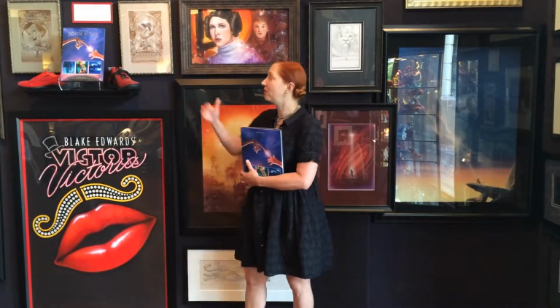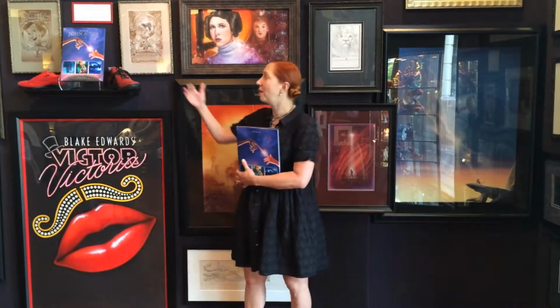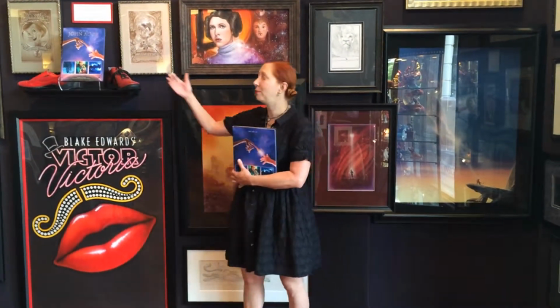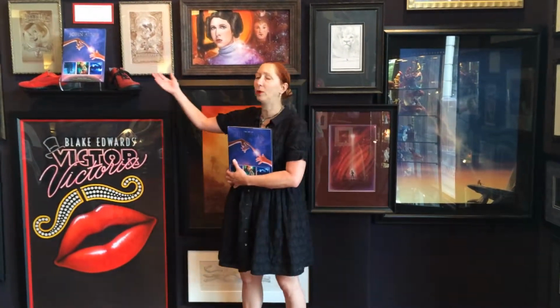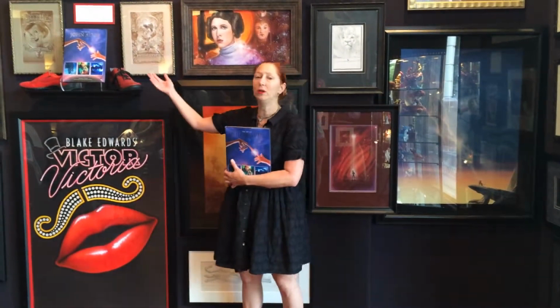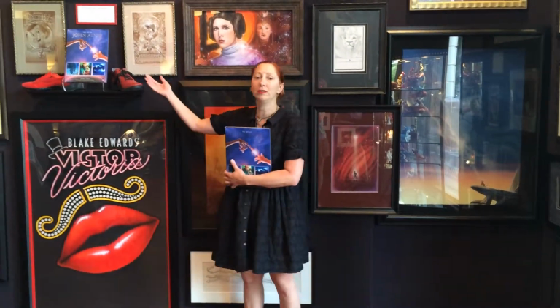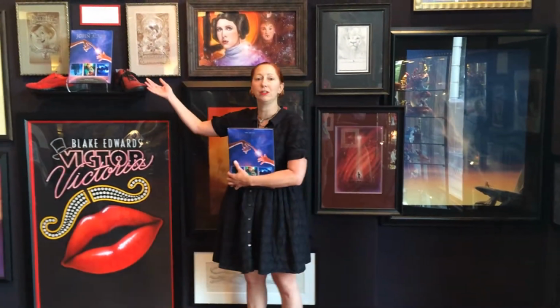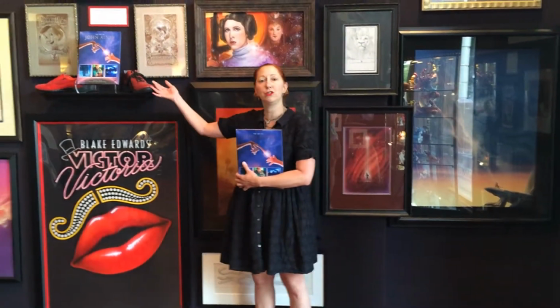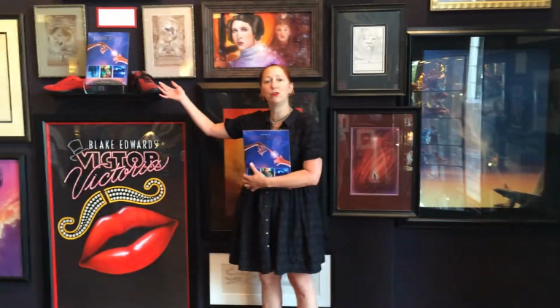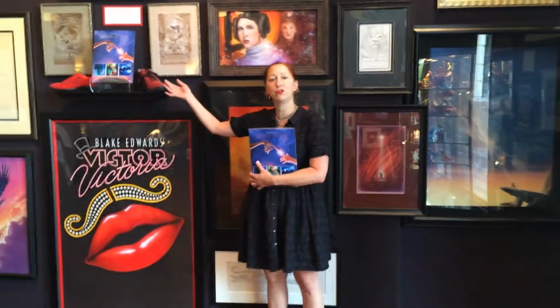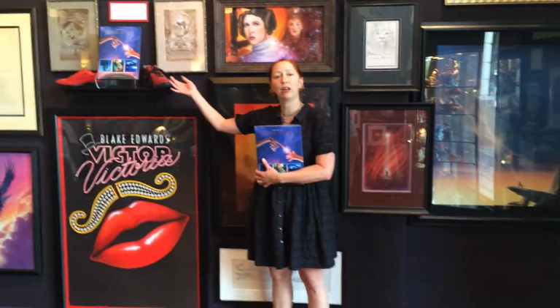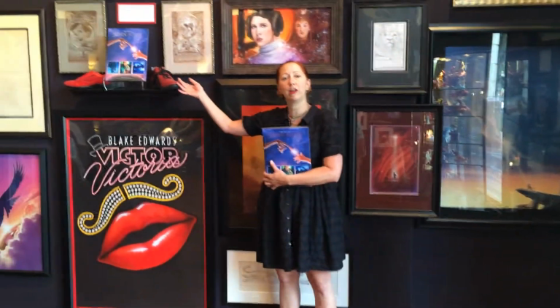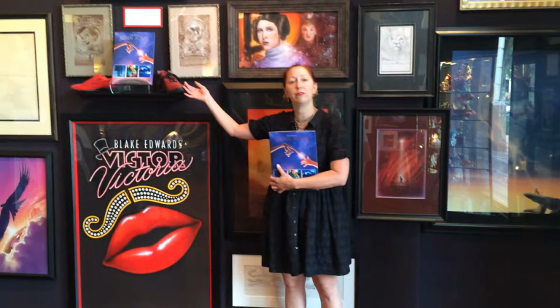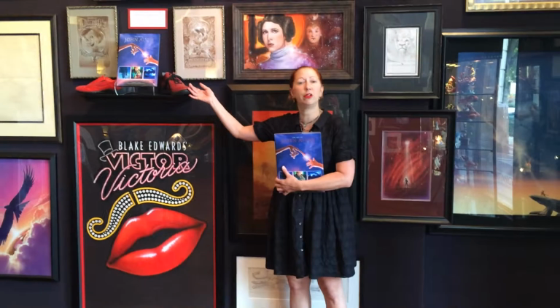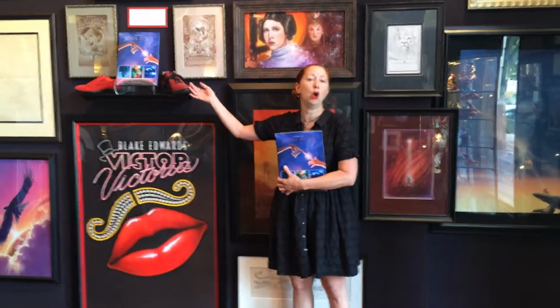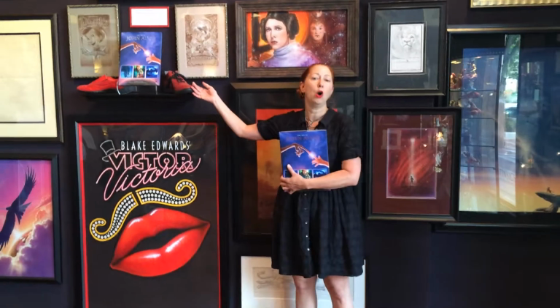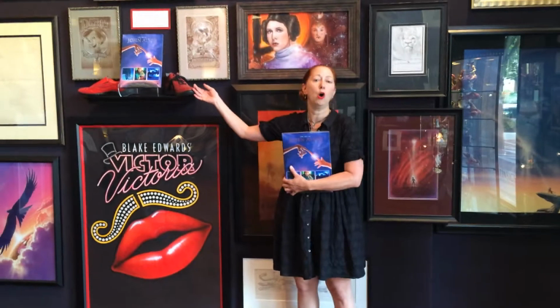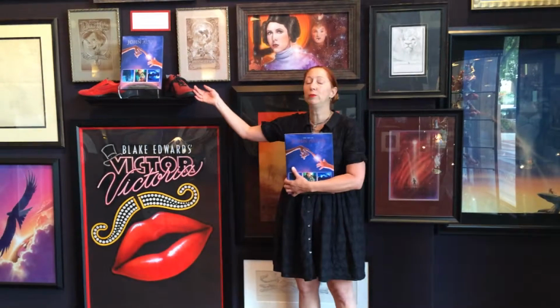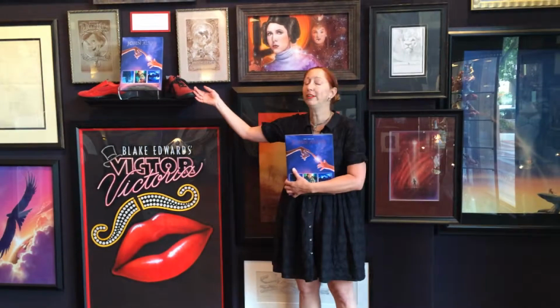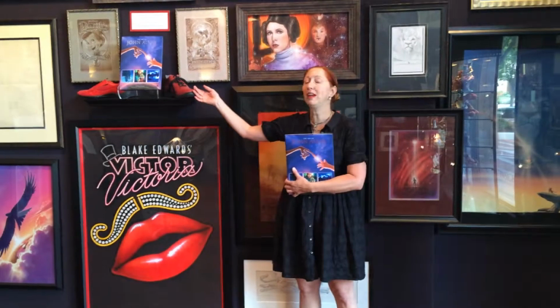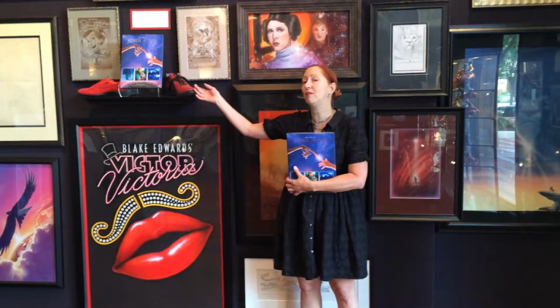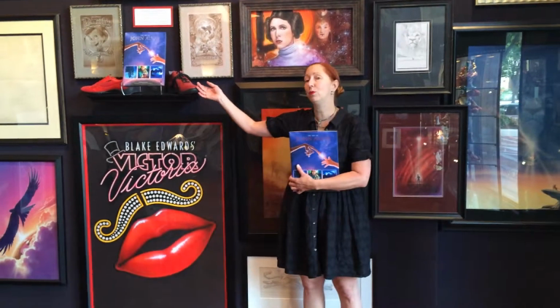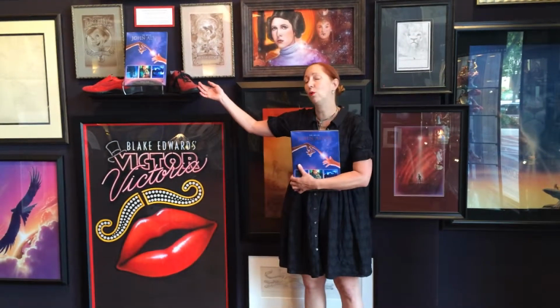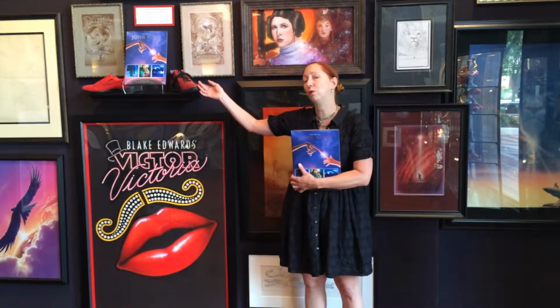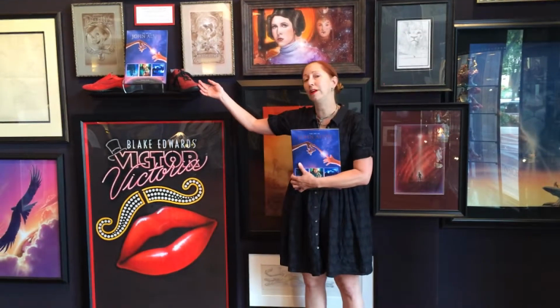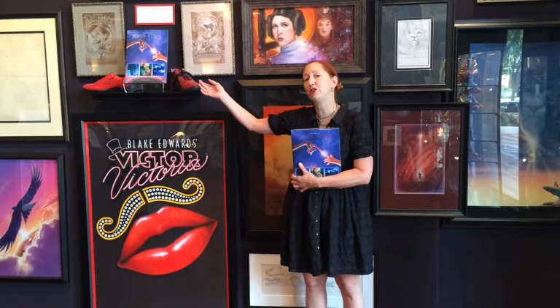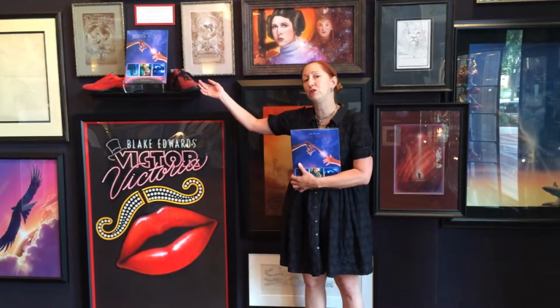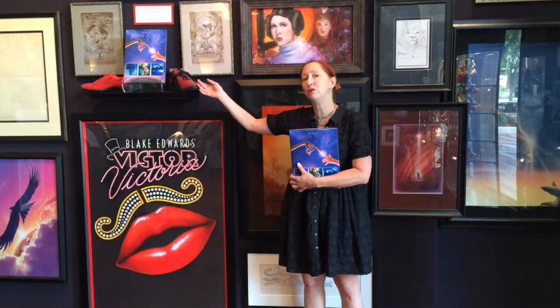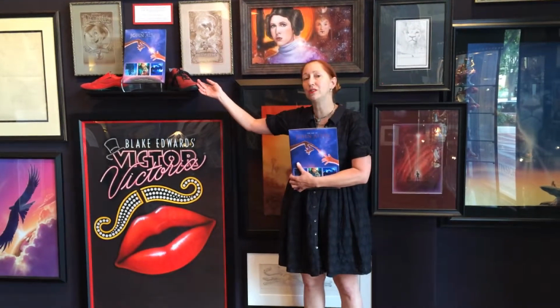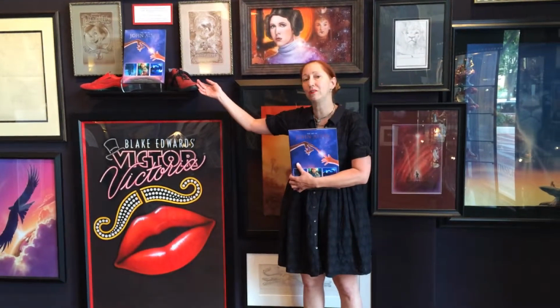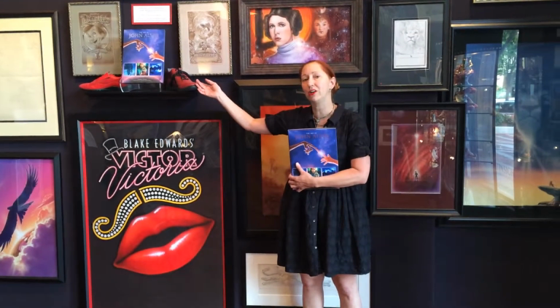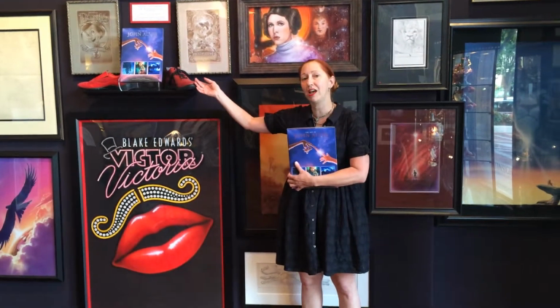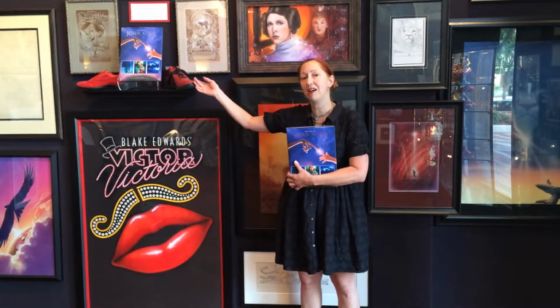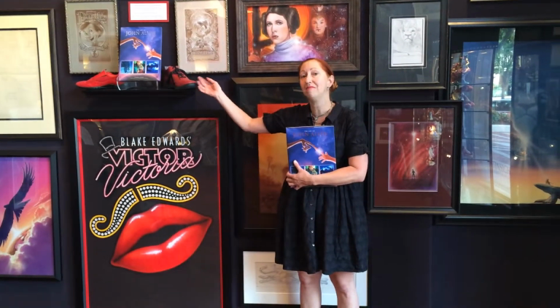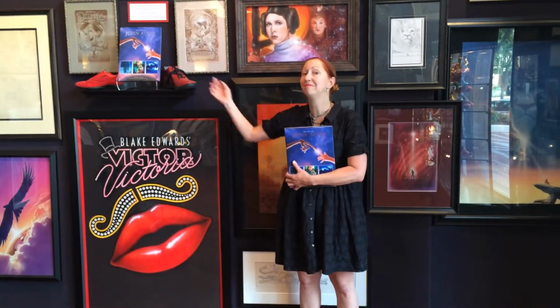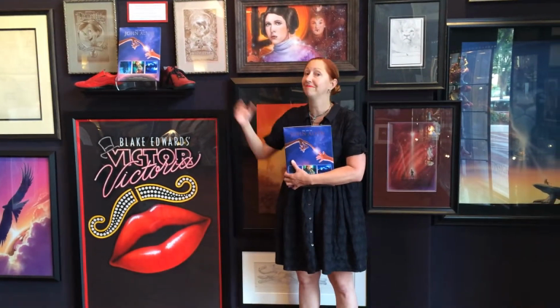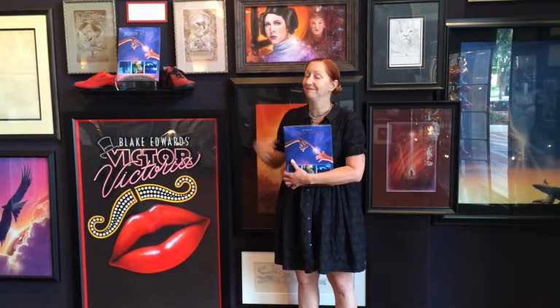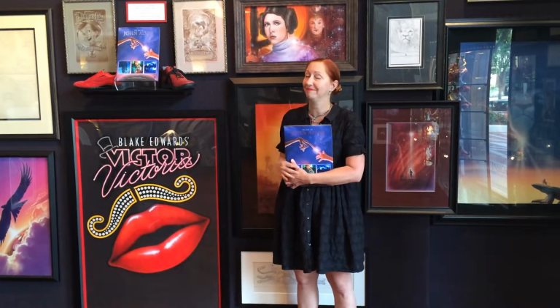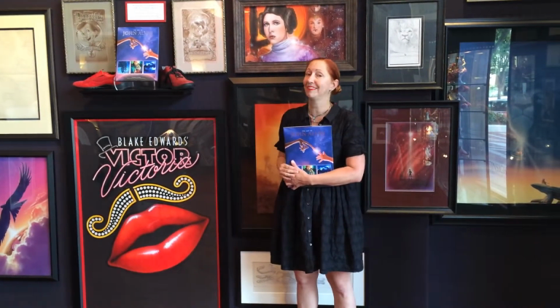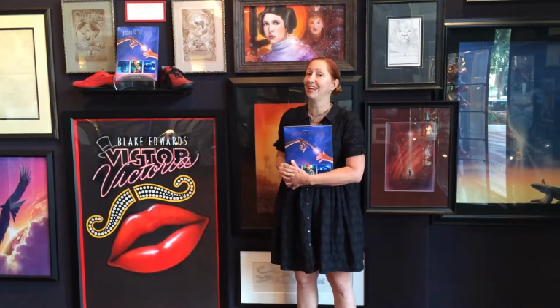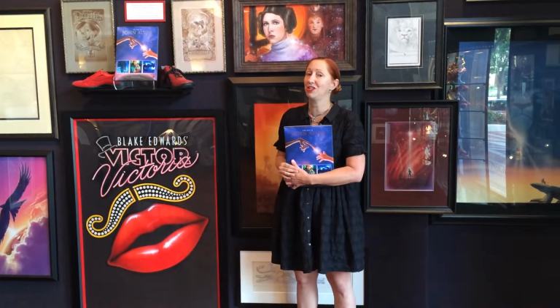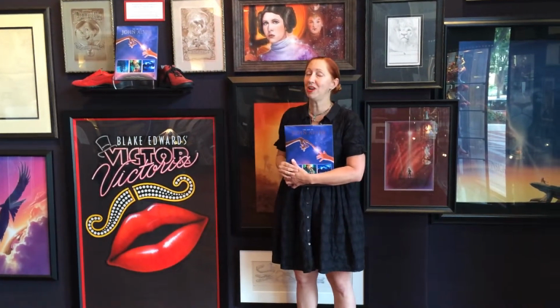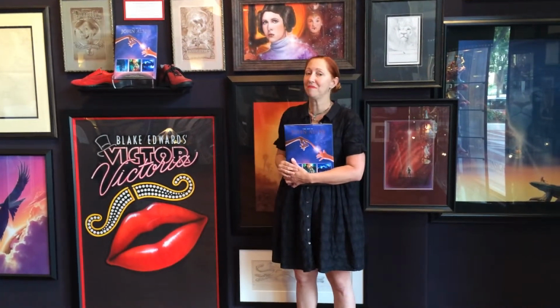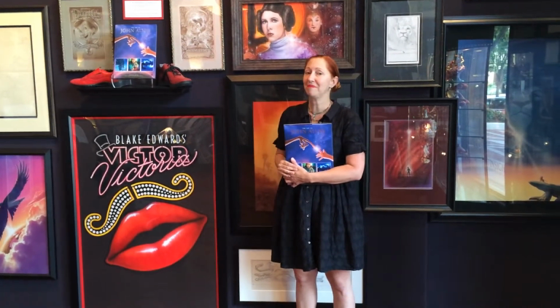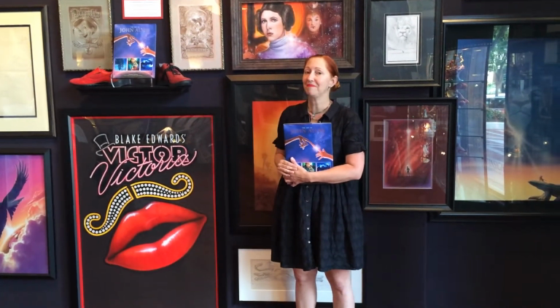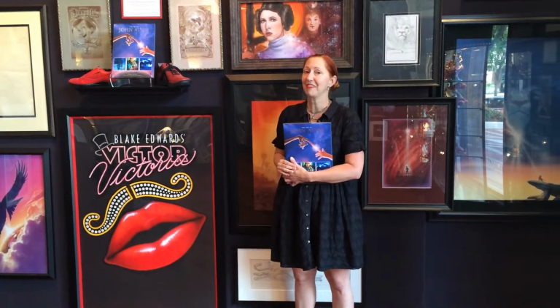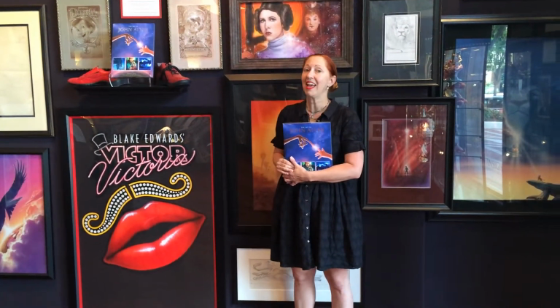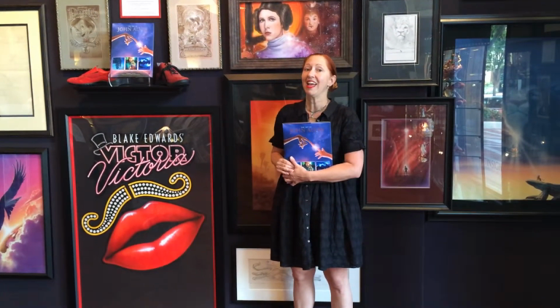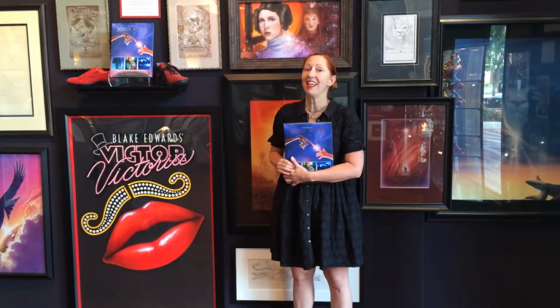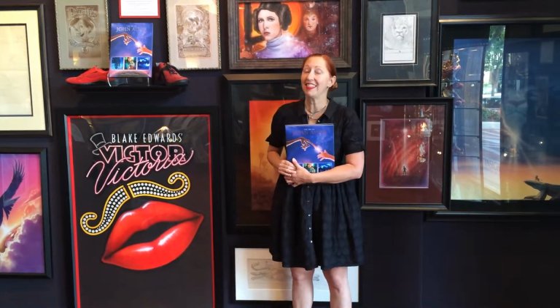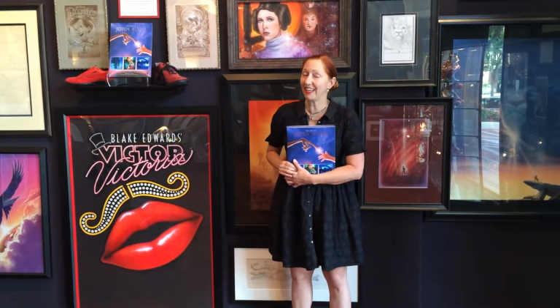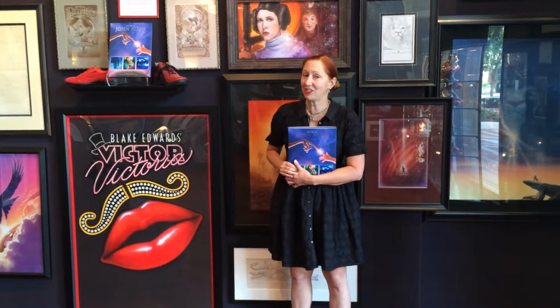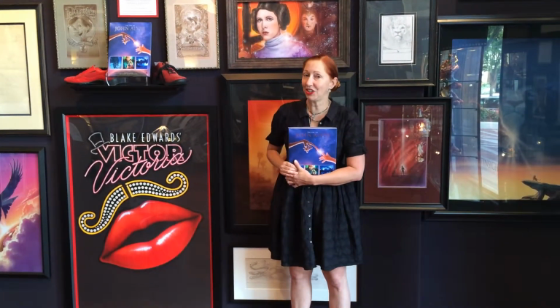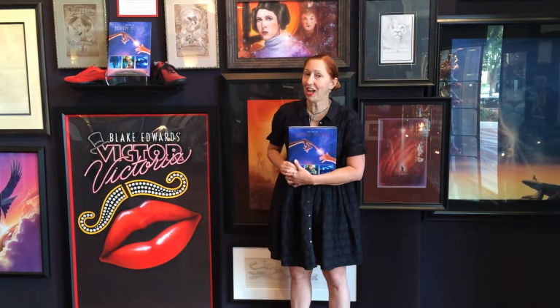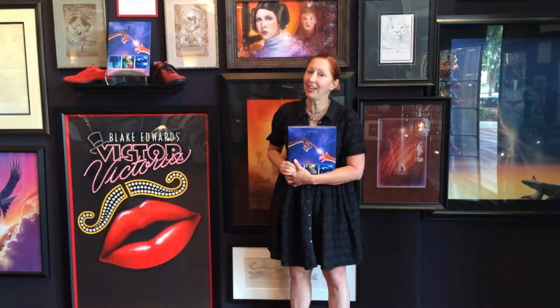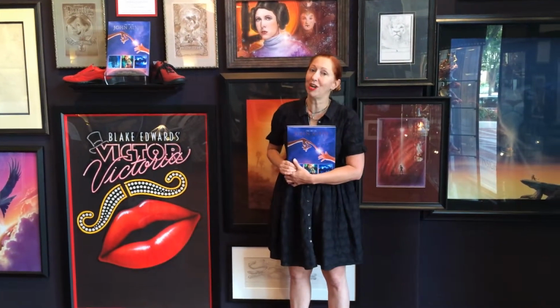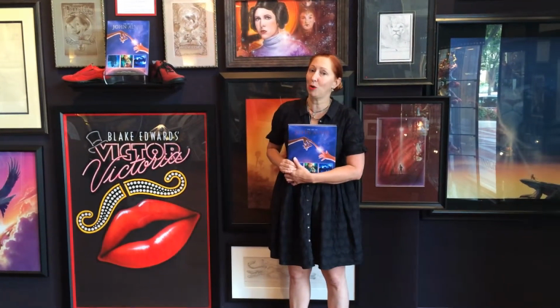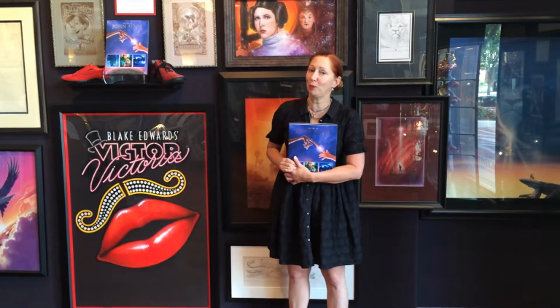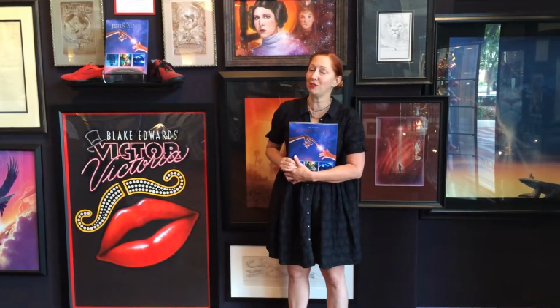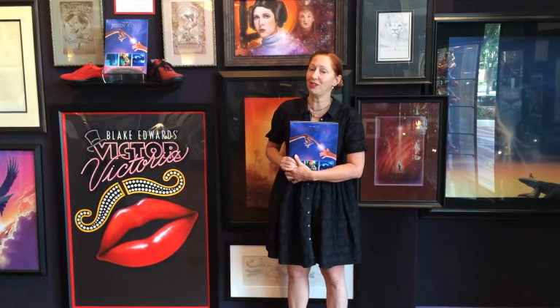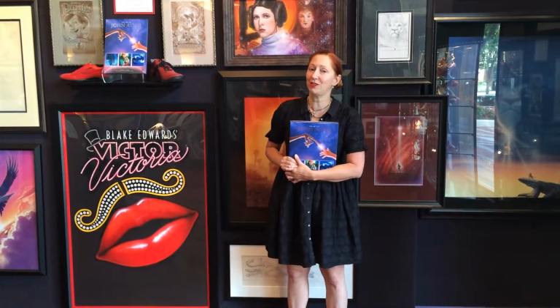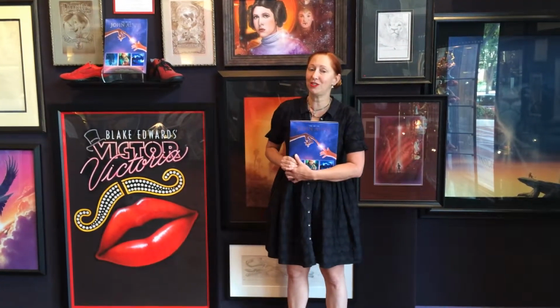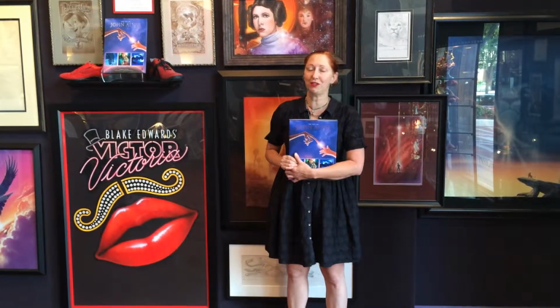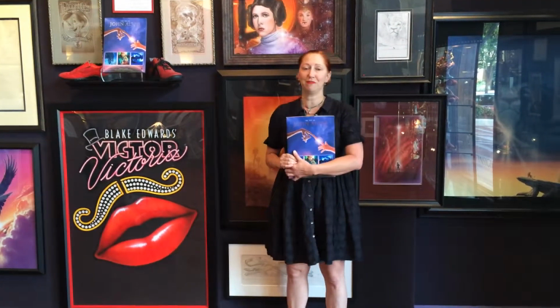For example, did you know John Alvin only ever wore red shoes every day? That's right. Thanks a lot — hope we'll see you soon.